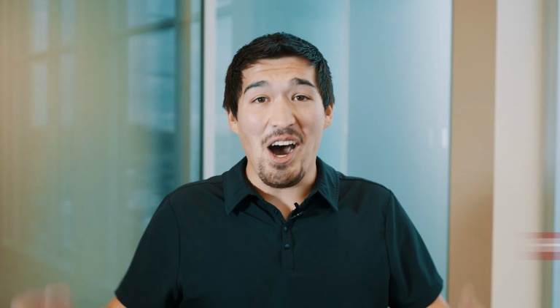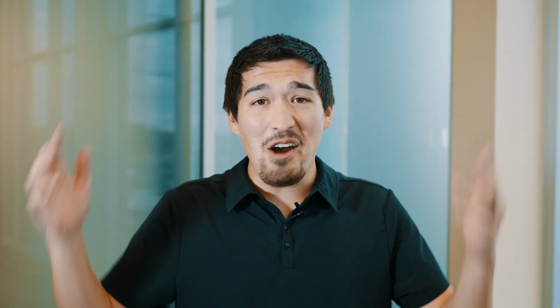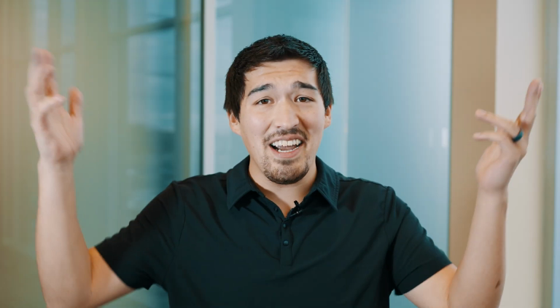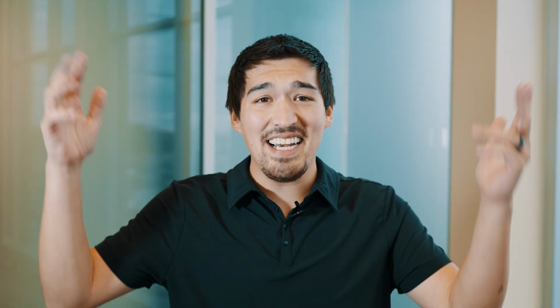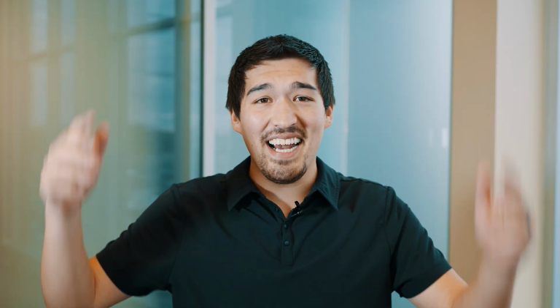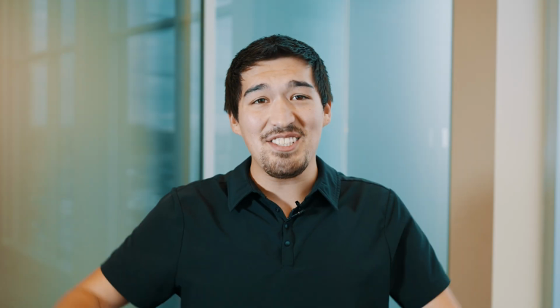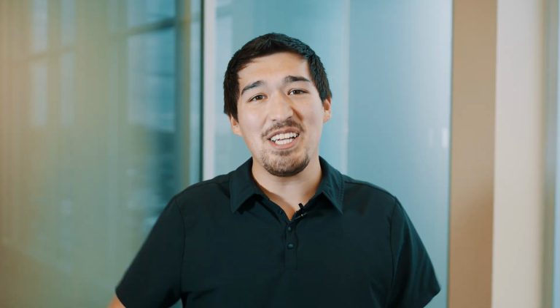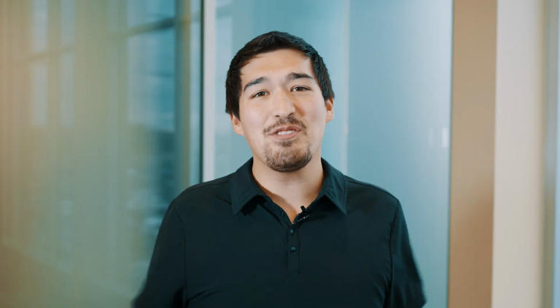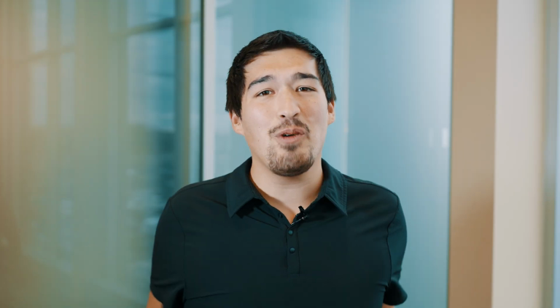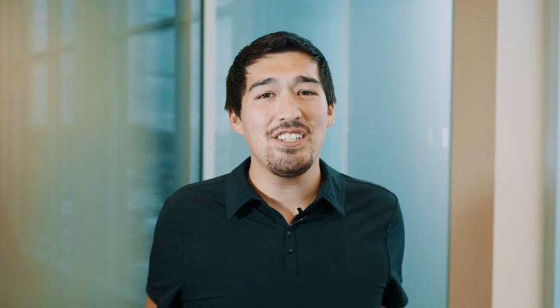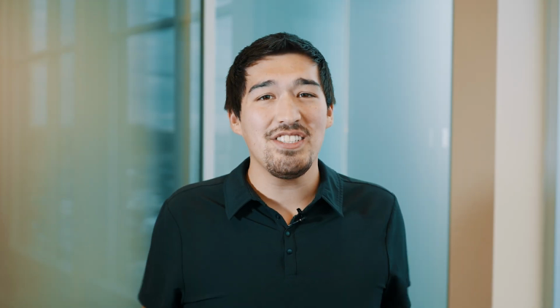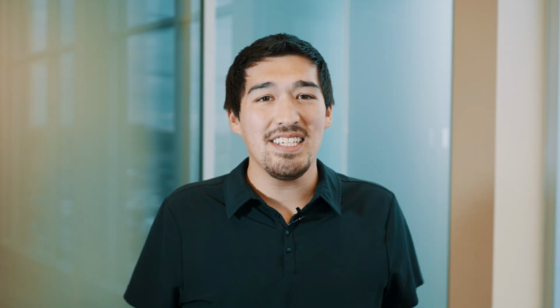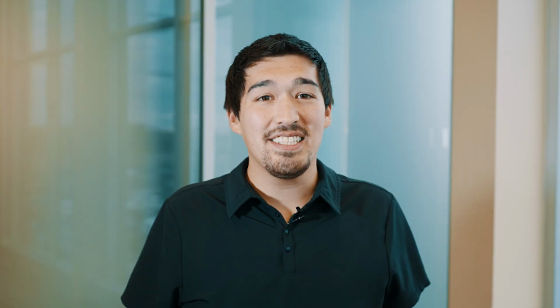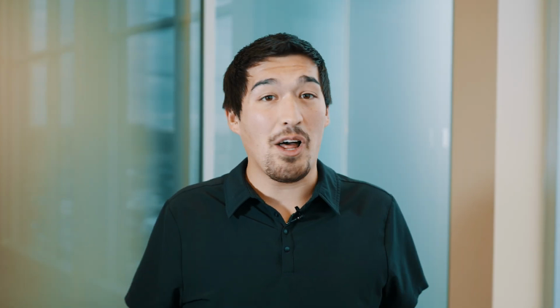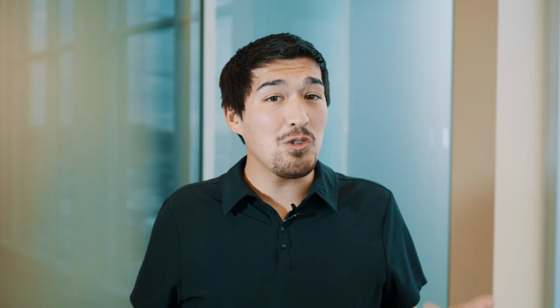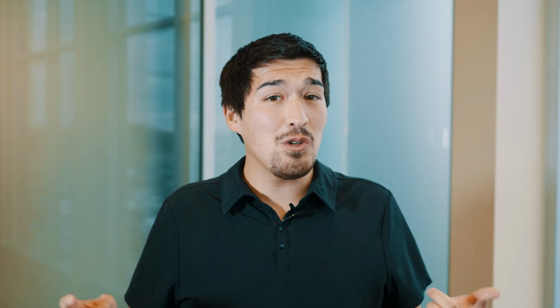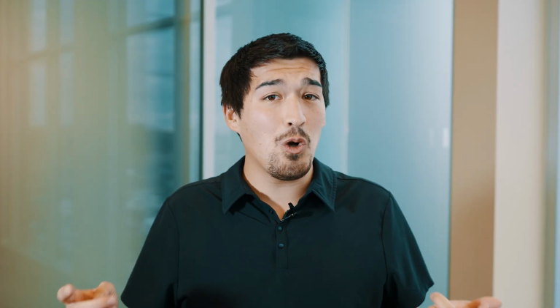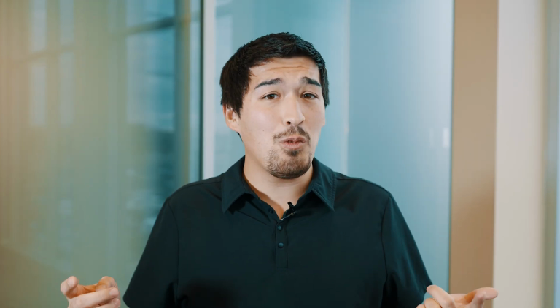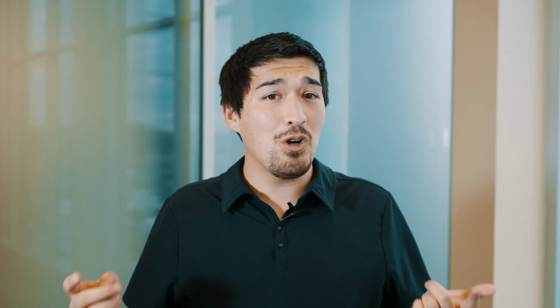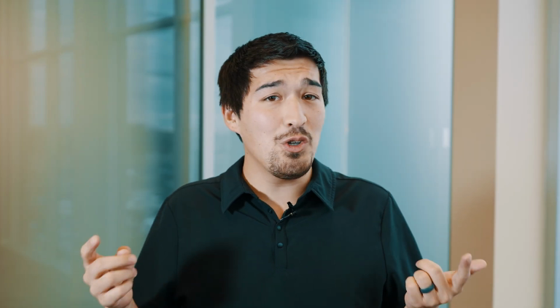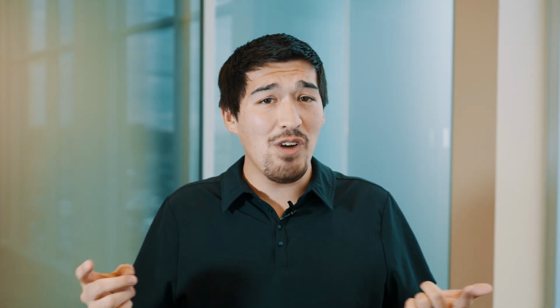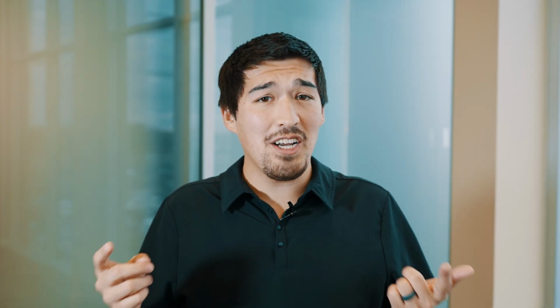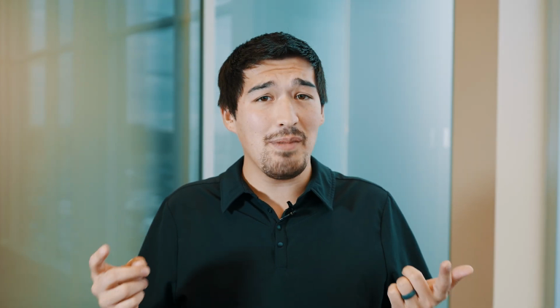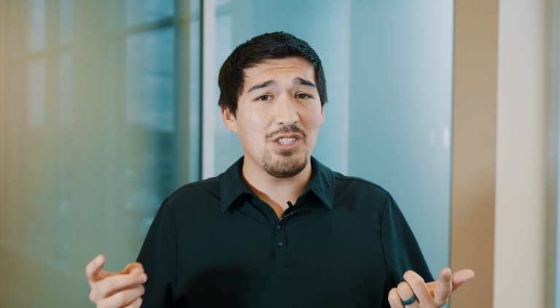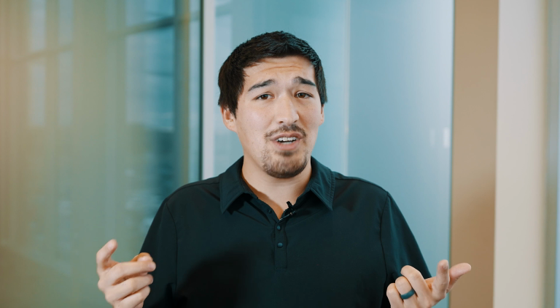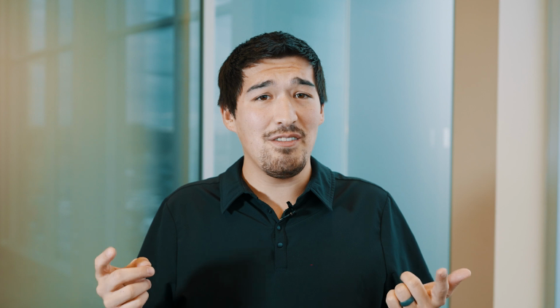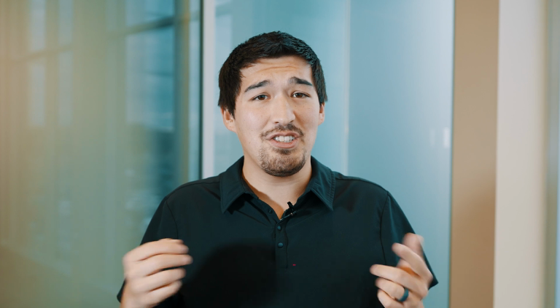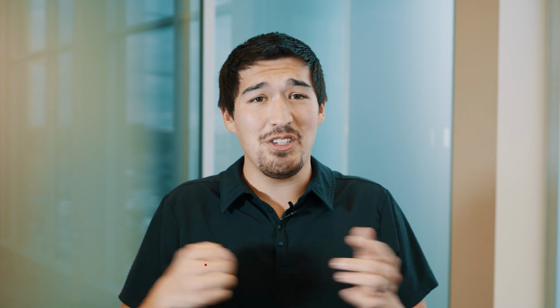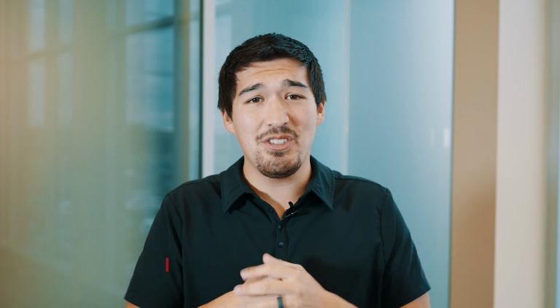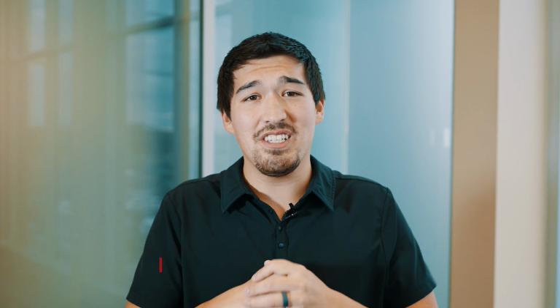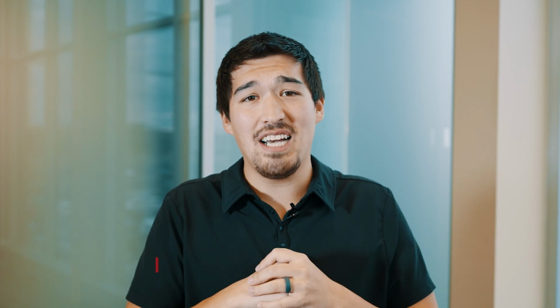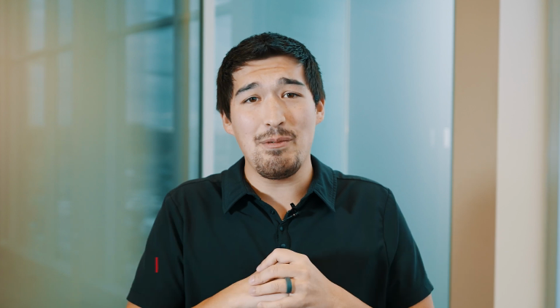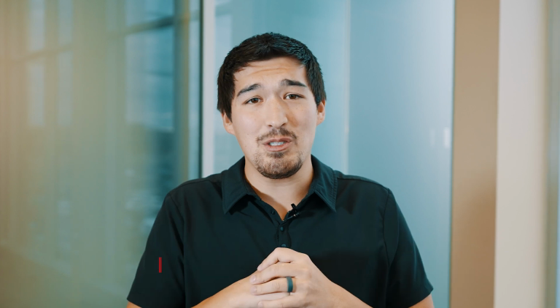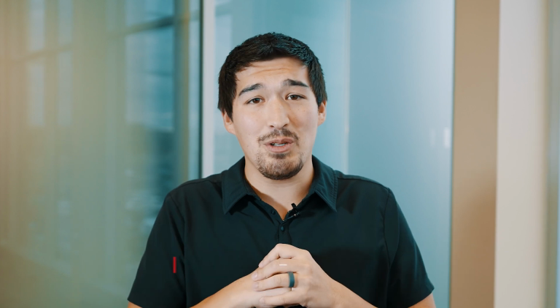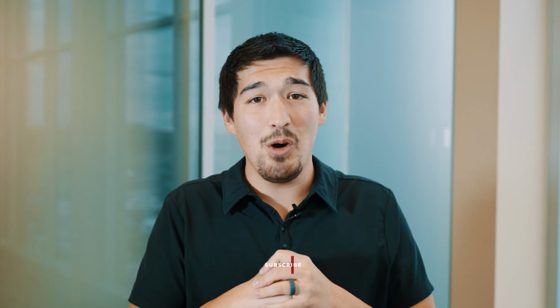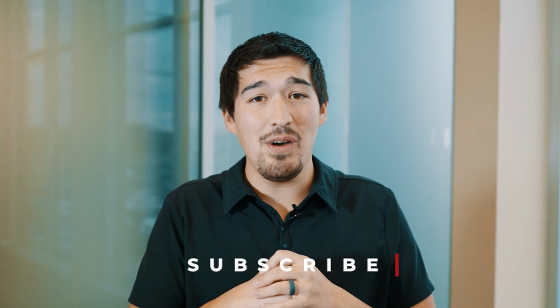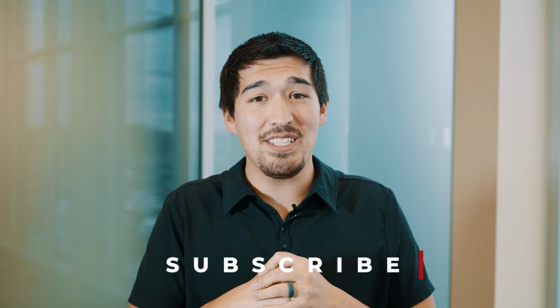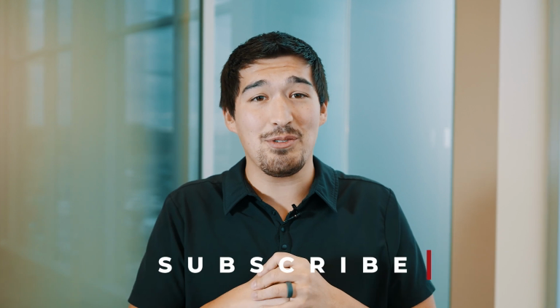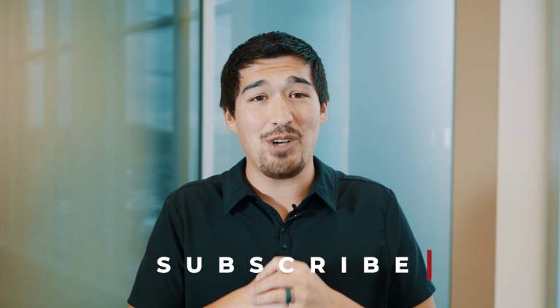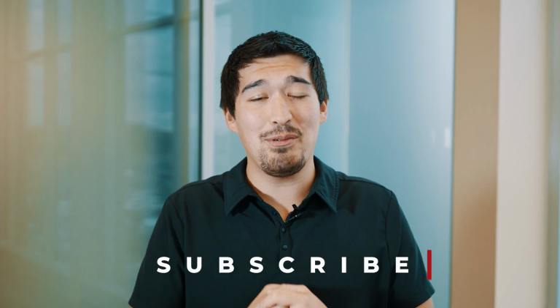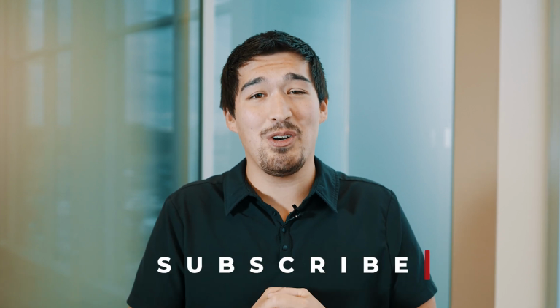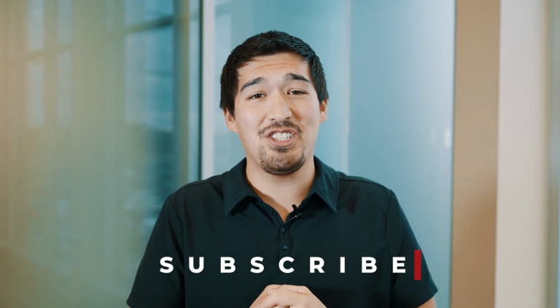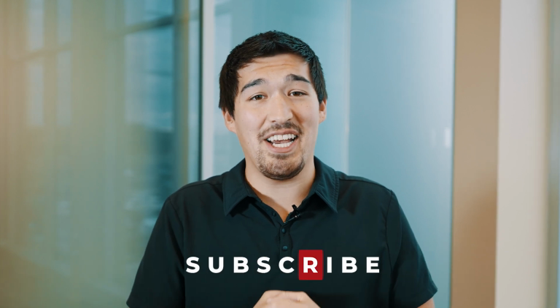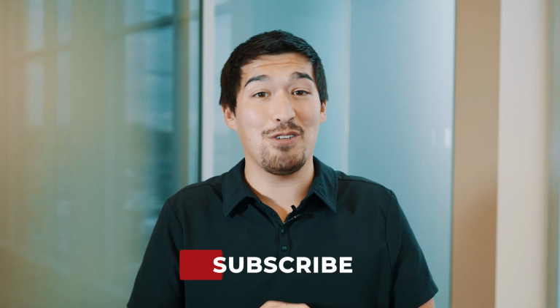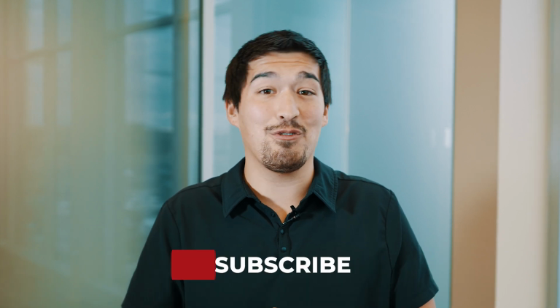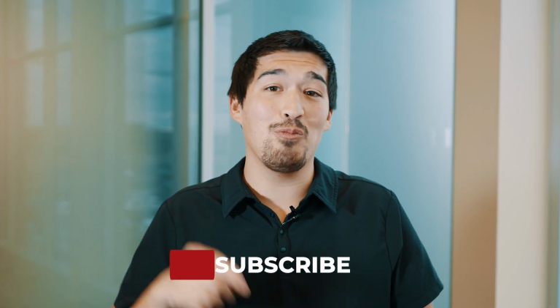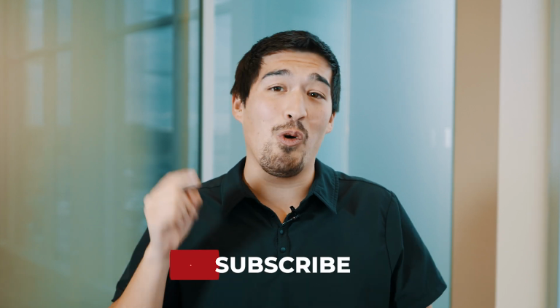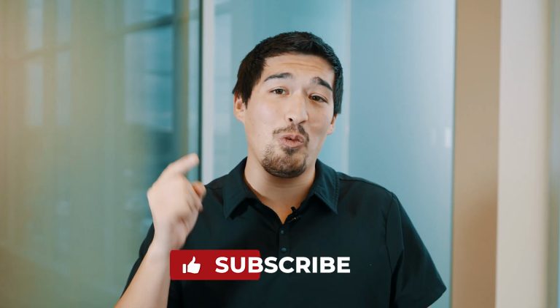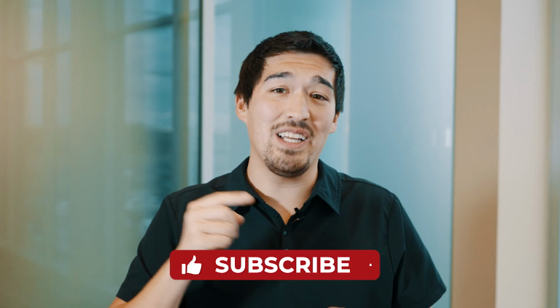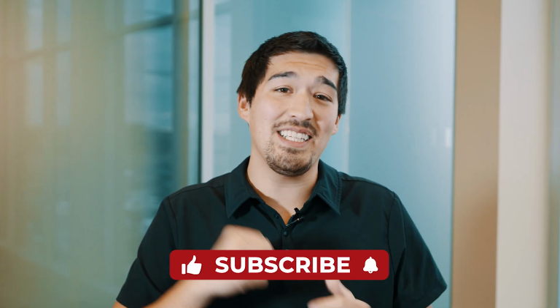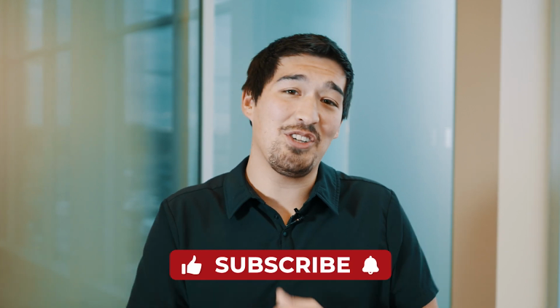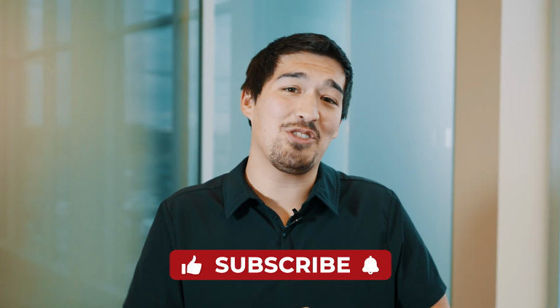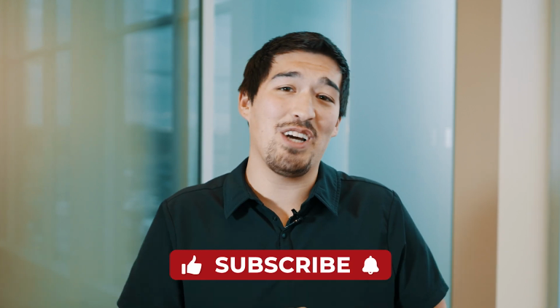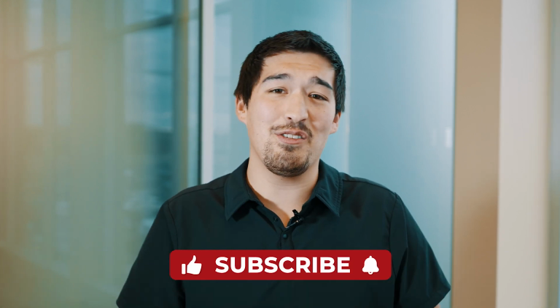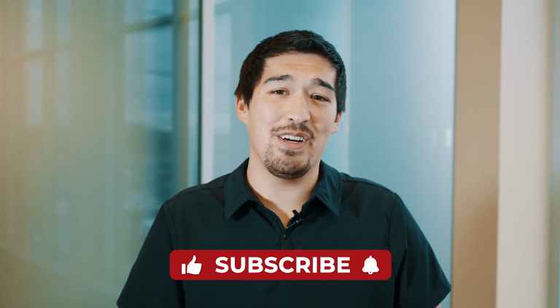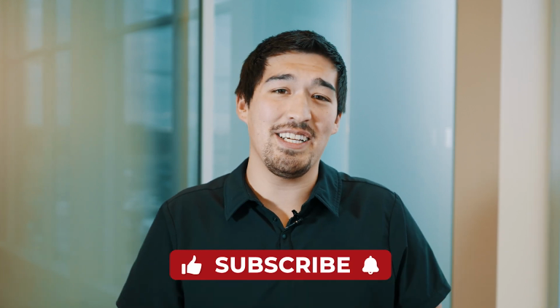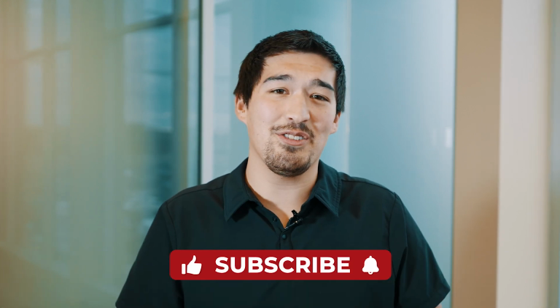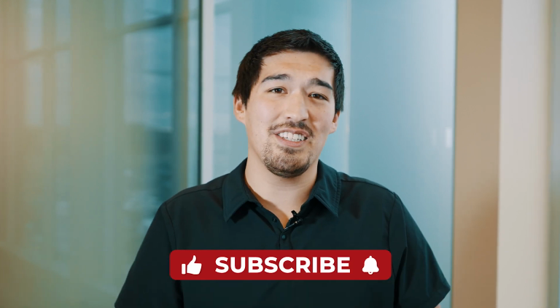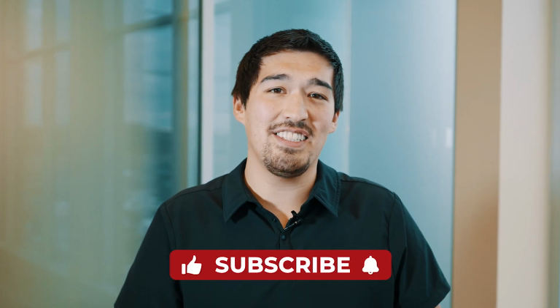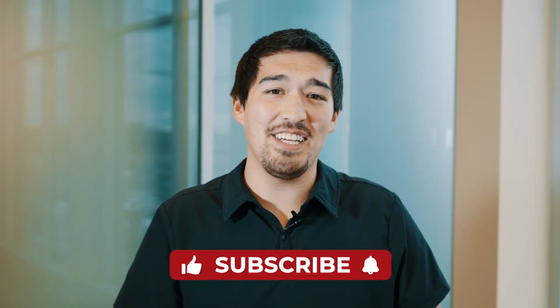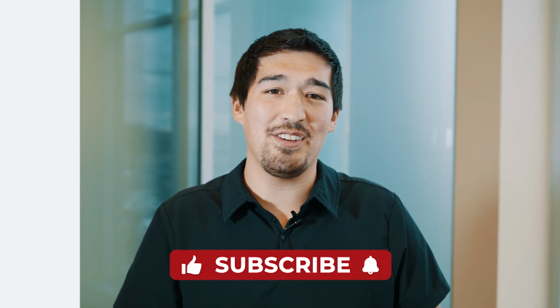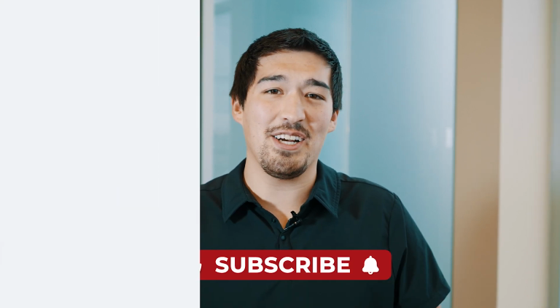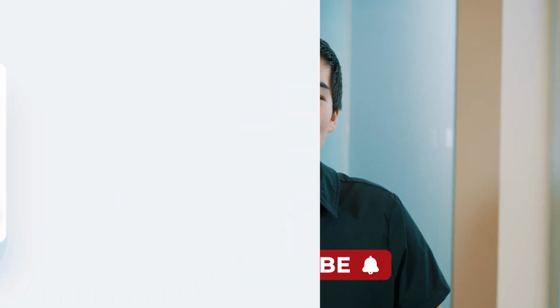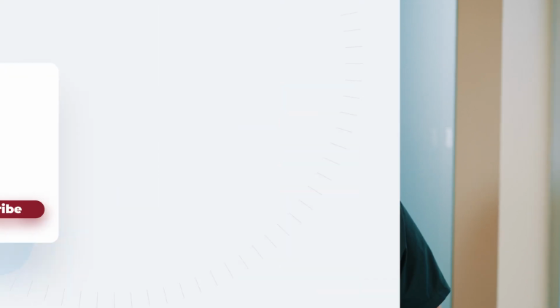All right guys, thanks for watching. Tell us what load board you'd recommend drivers to use in the comments below, and subscribe to our channel for more weekly truck driving videos. See you in the next one.